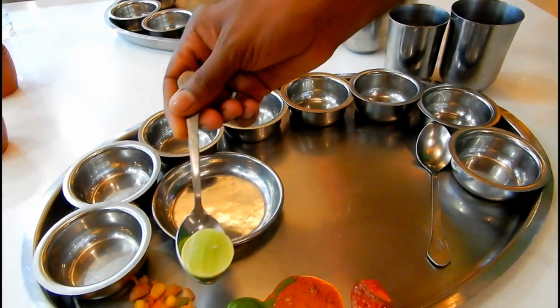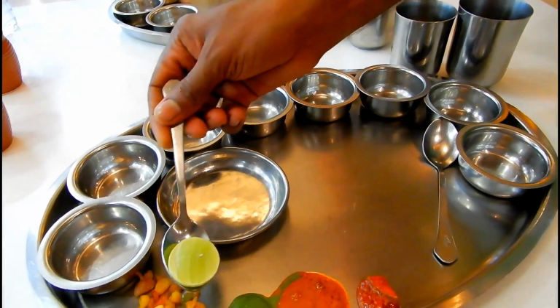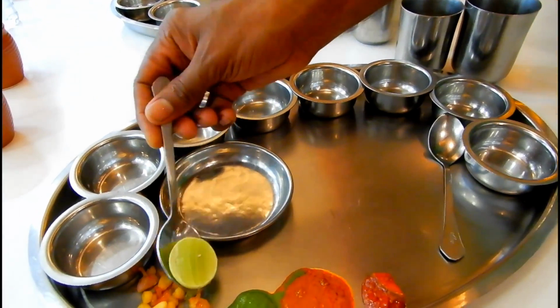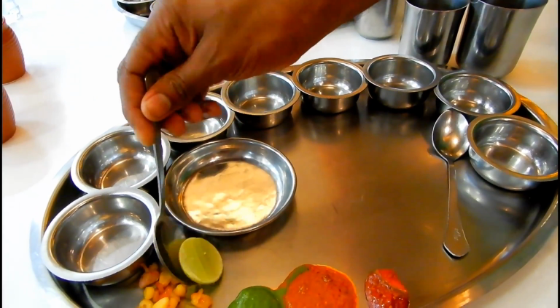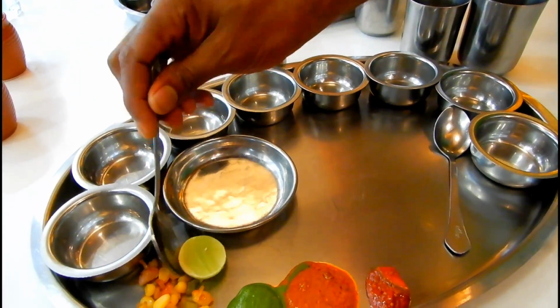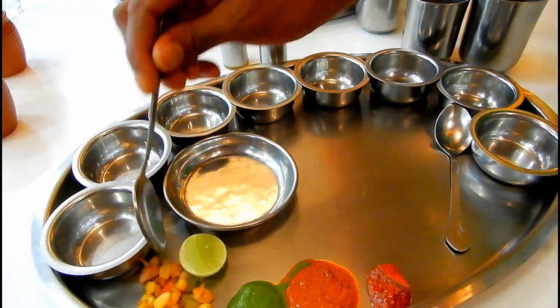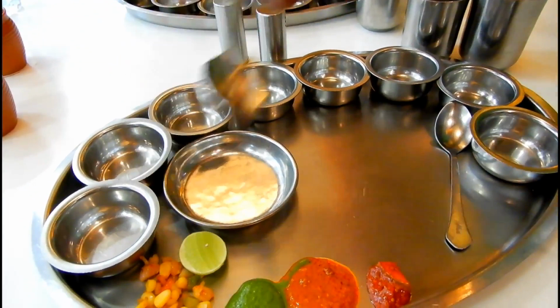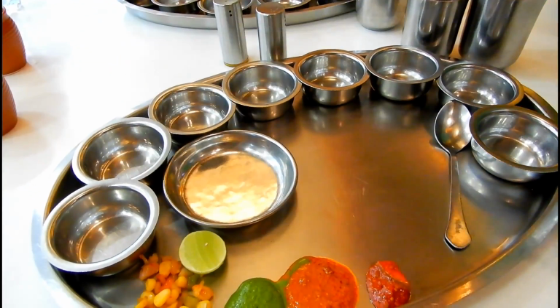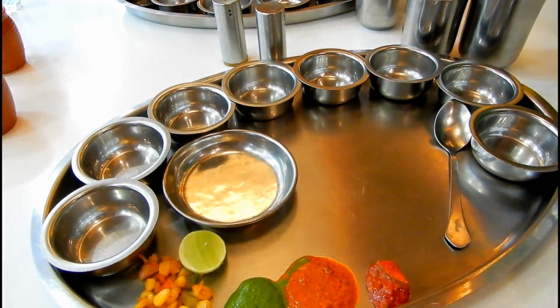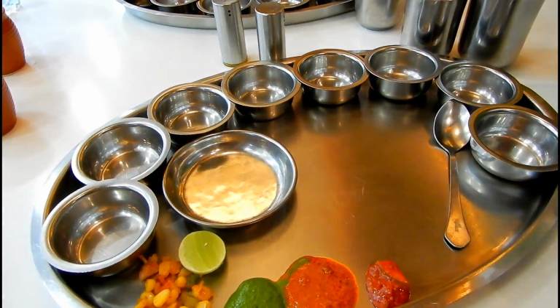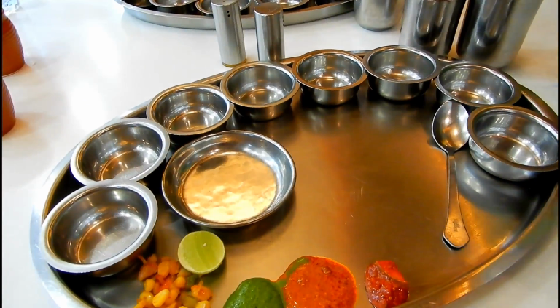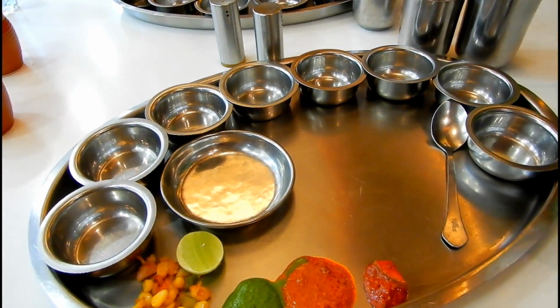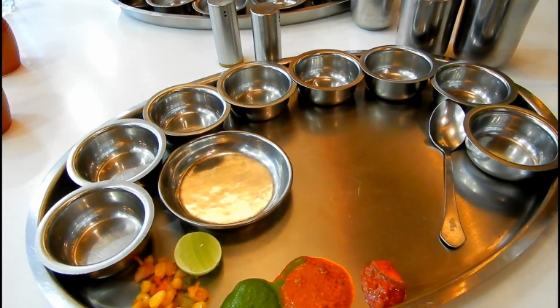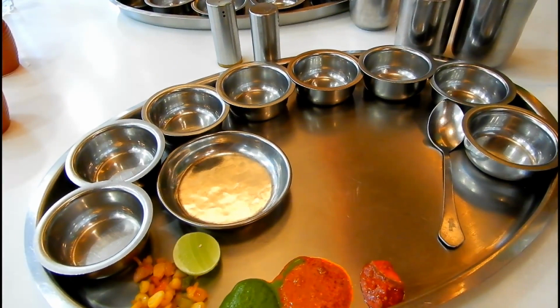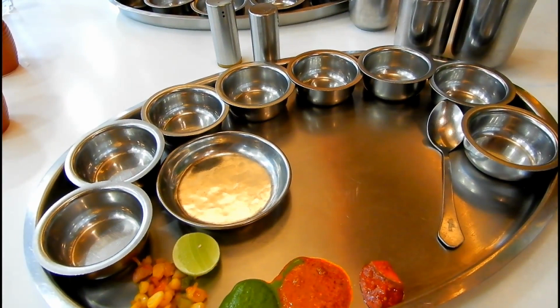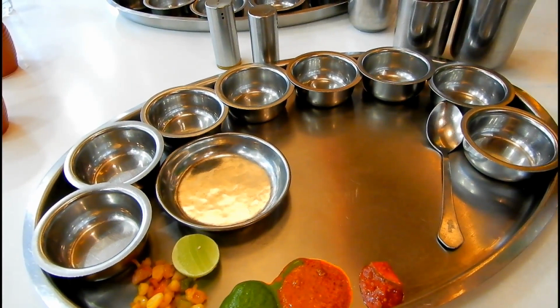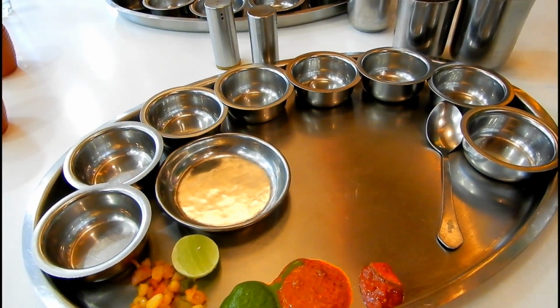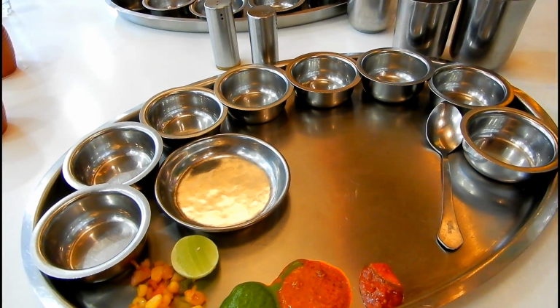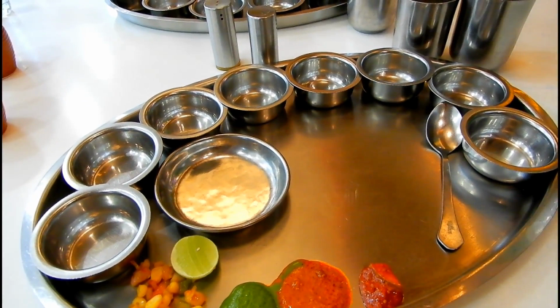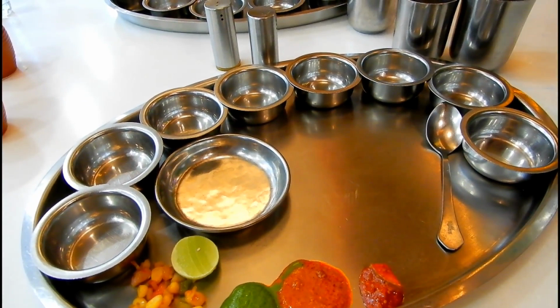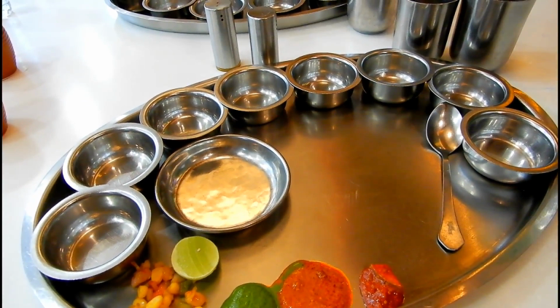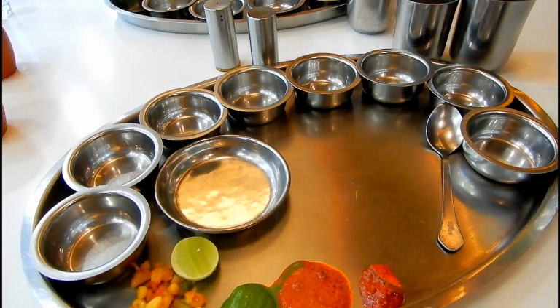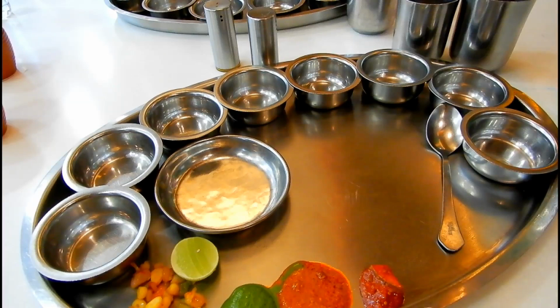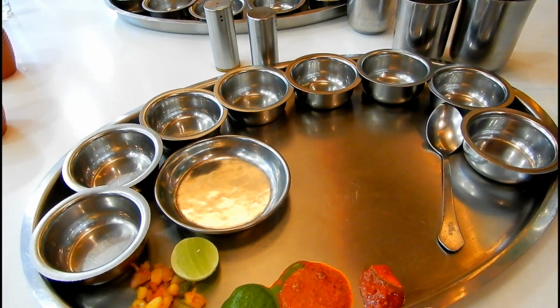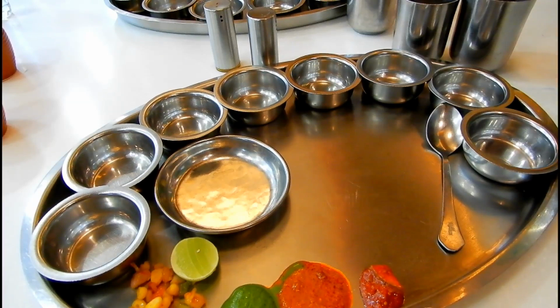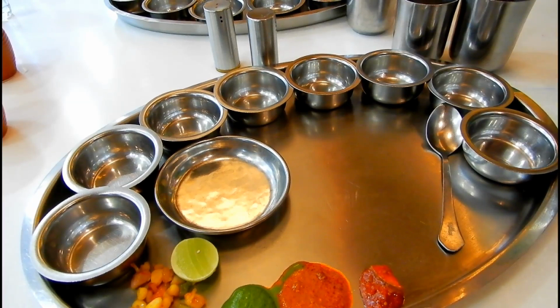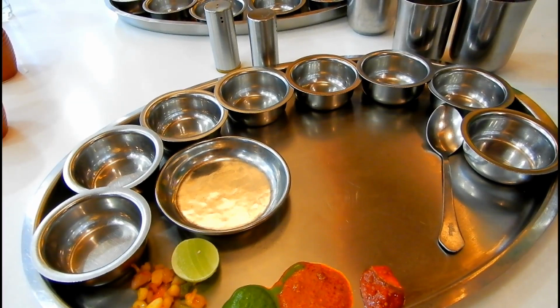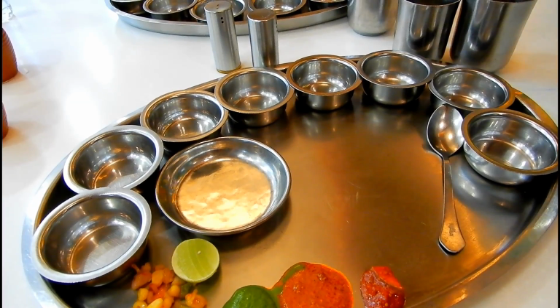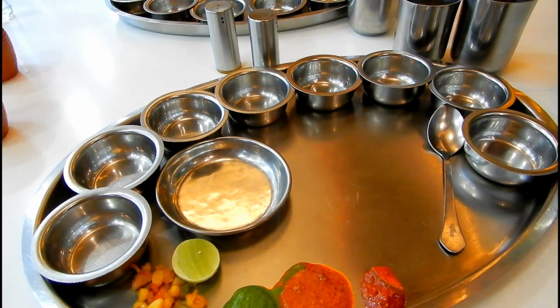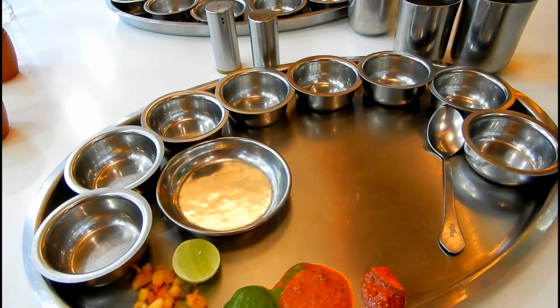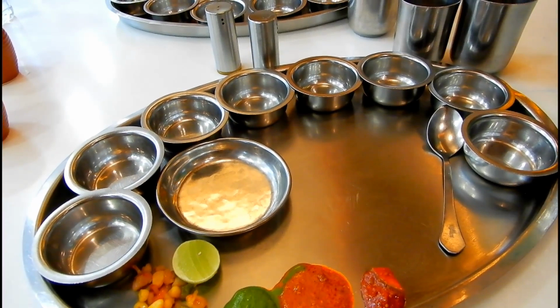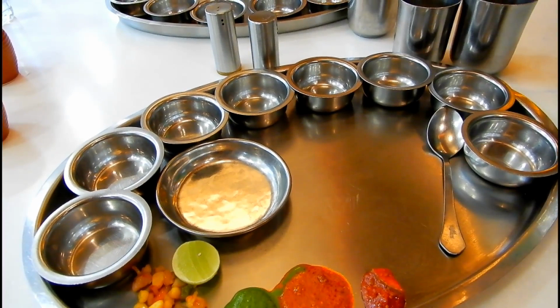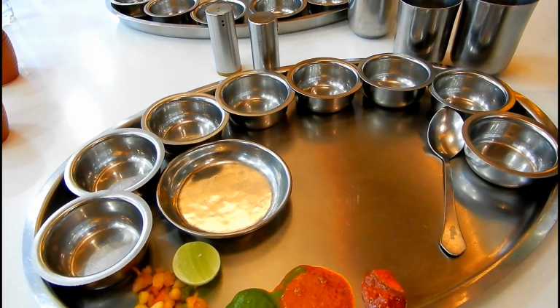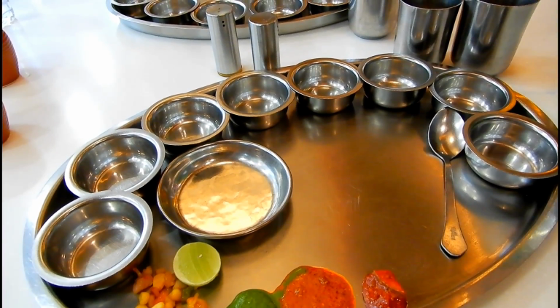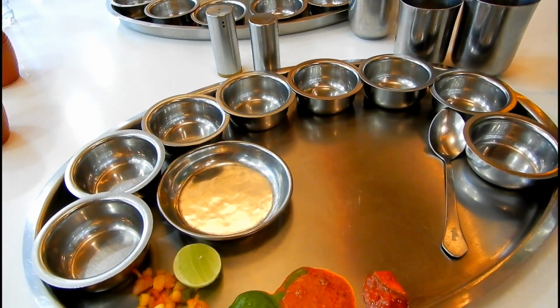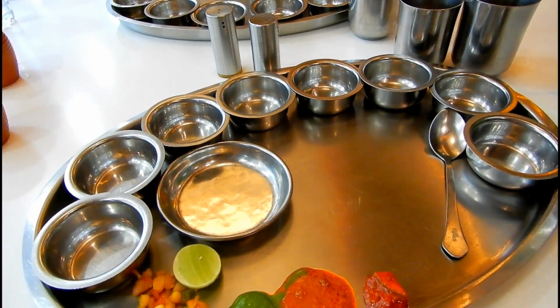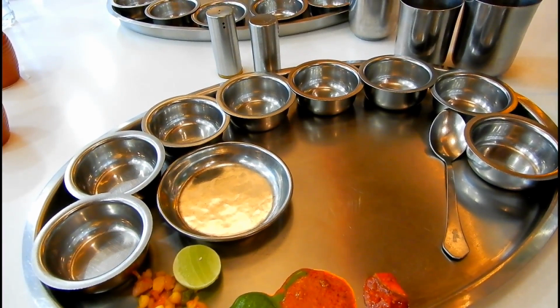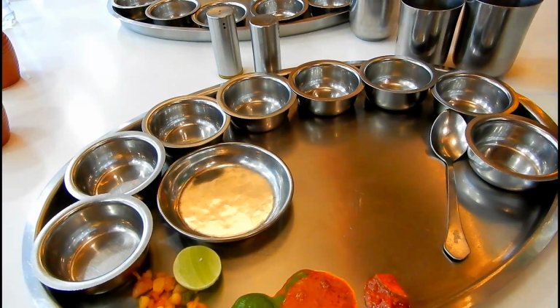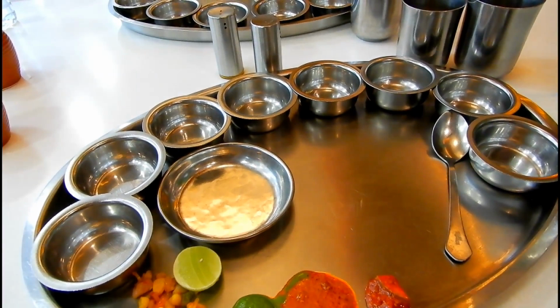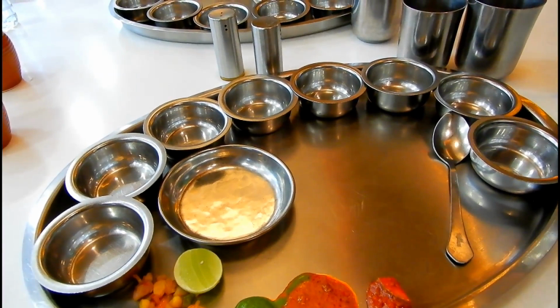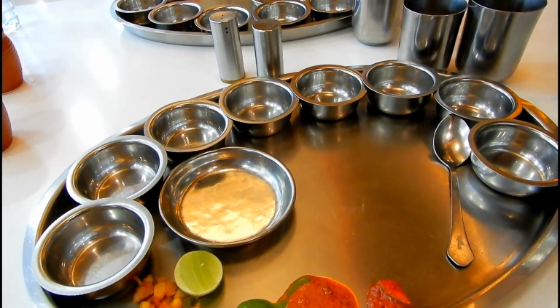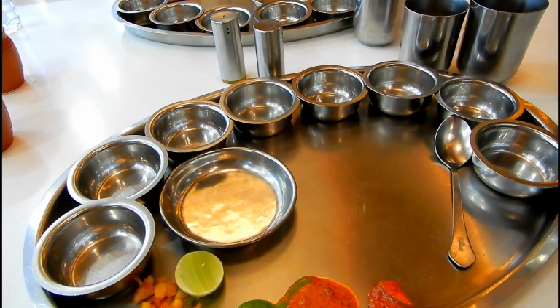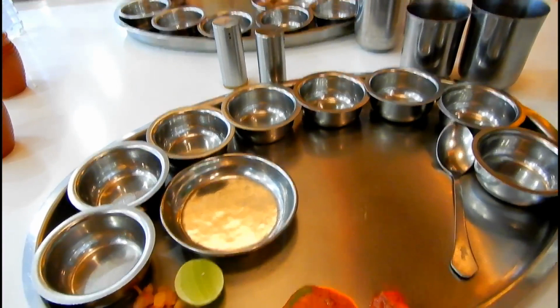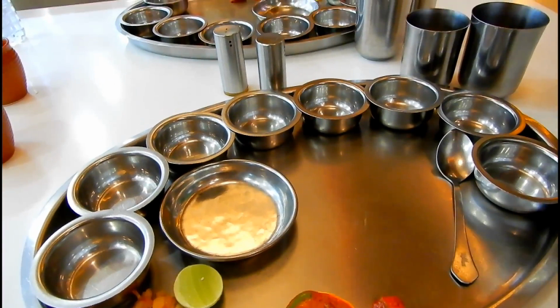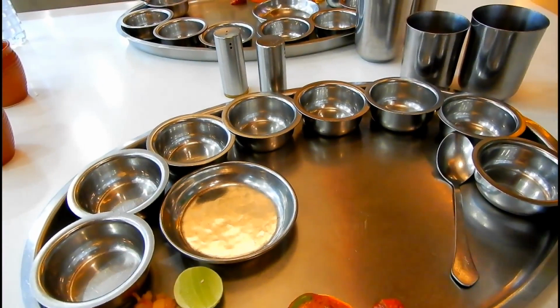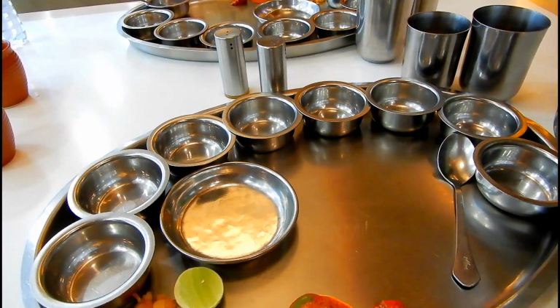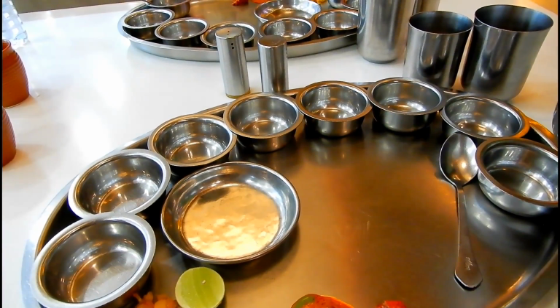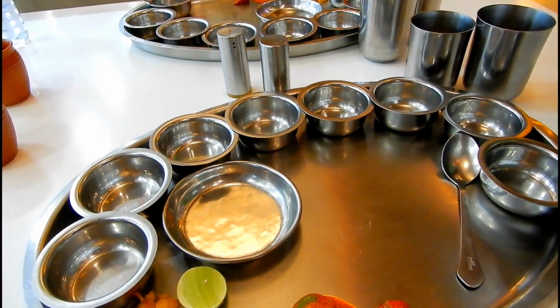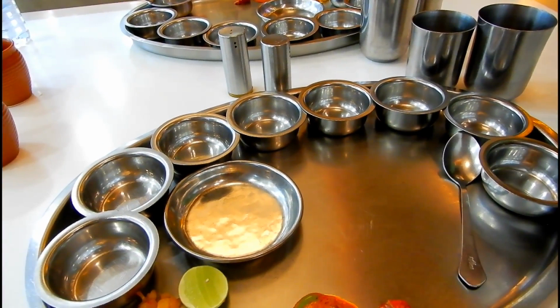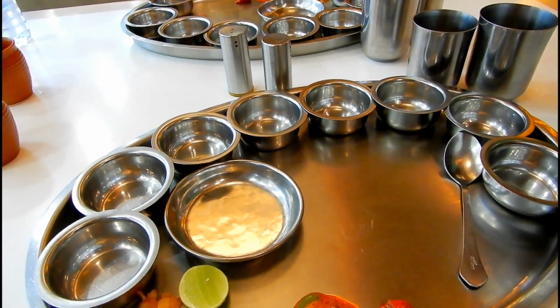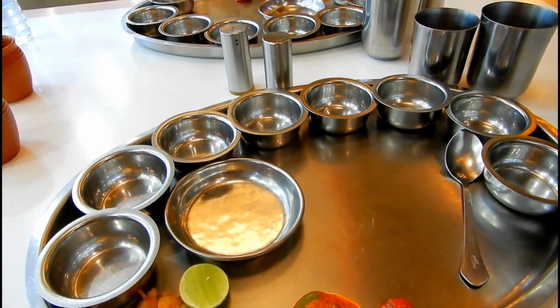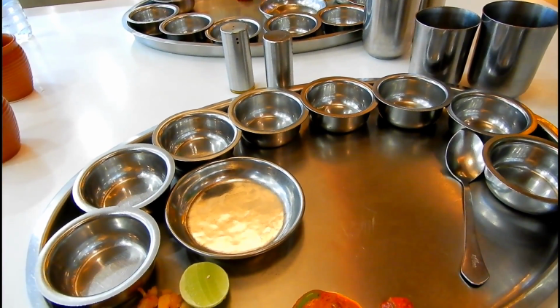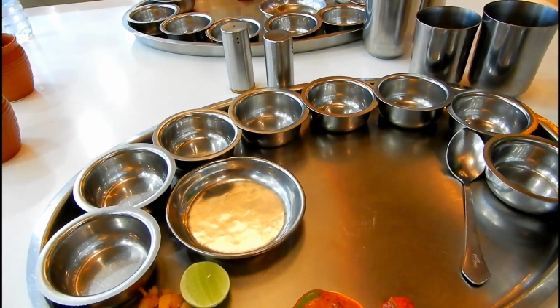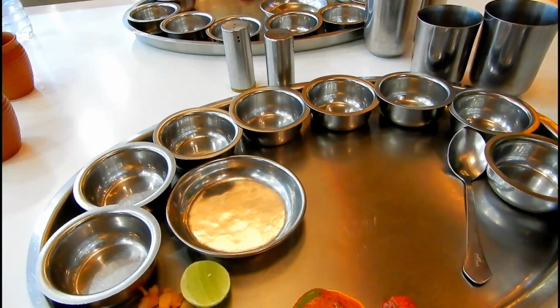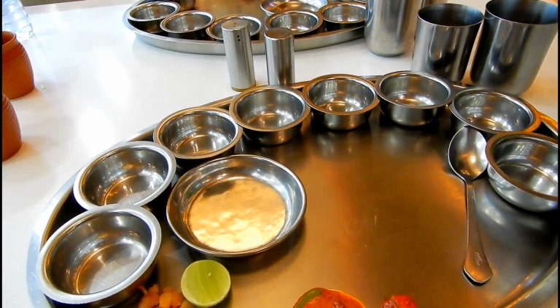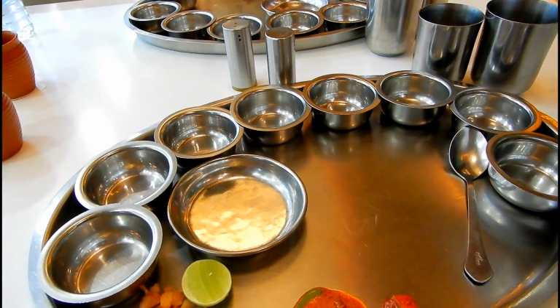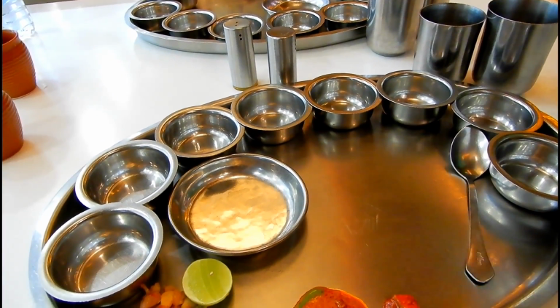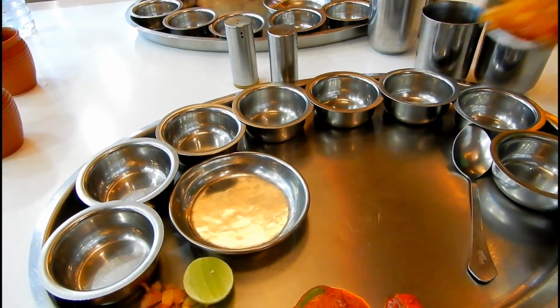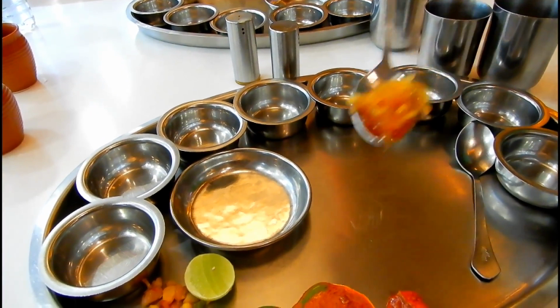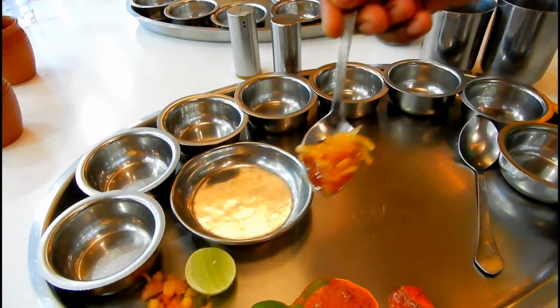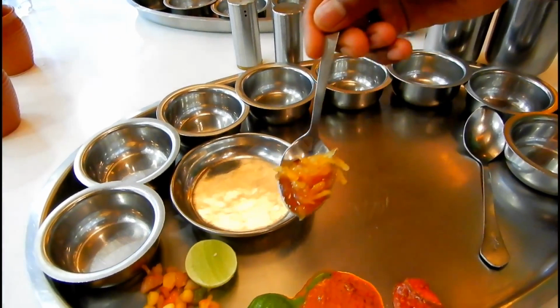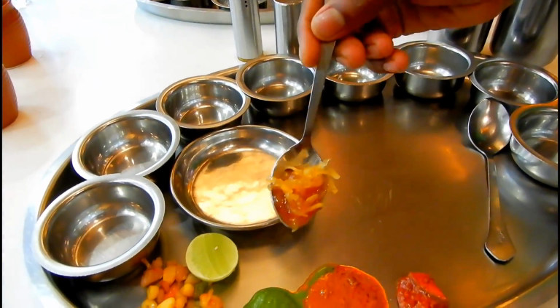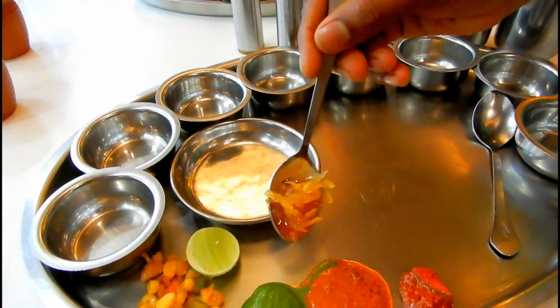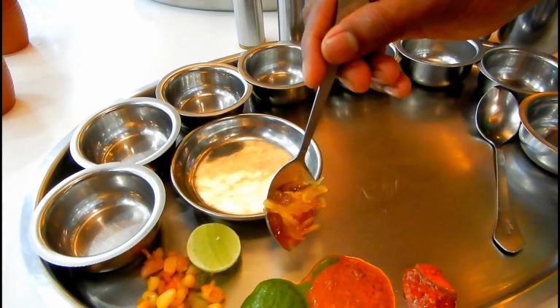The thali has almost 10 bowls, so you can imagine the variety of dishes that they will be serving you in a single thali.